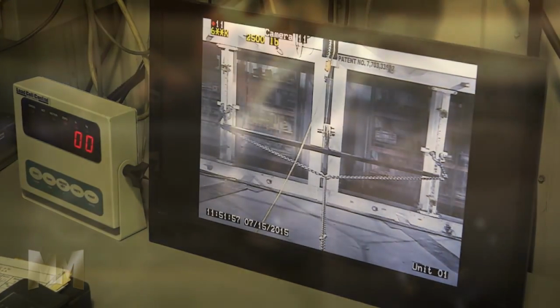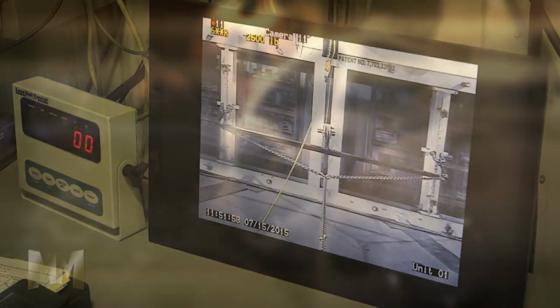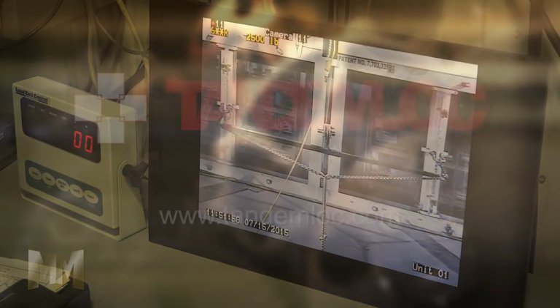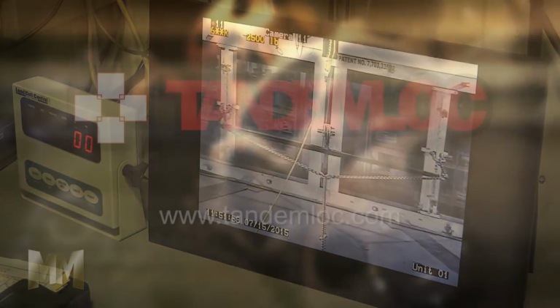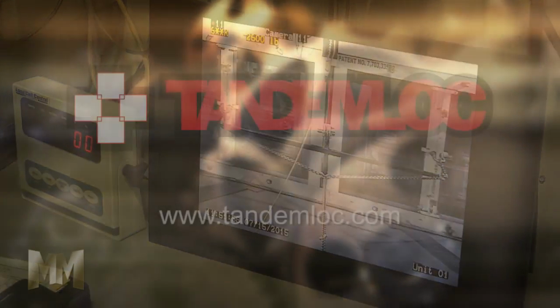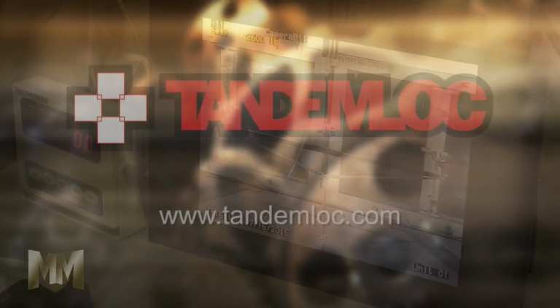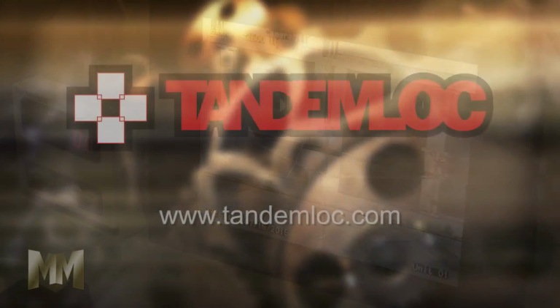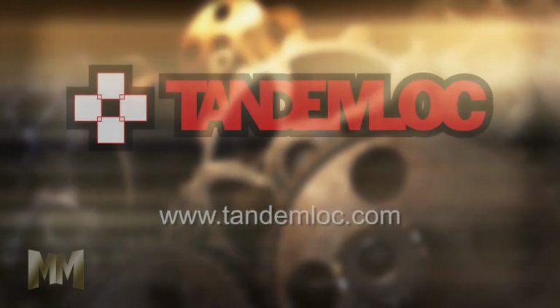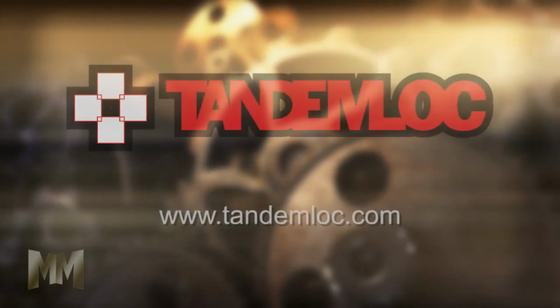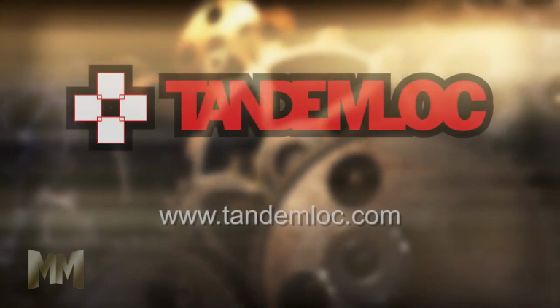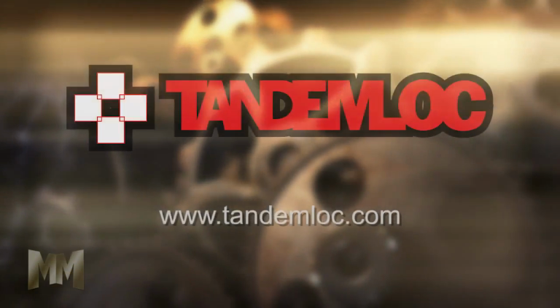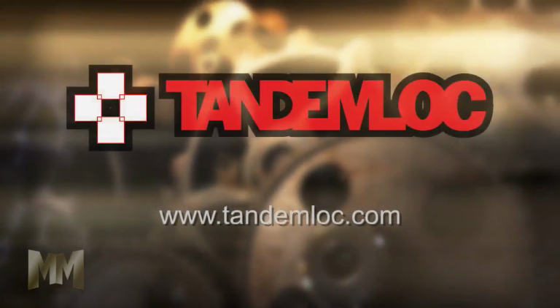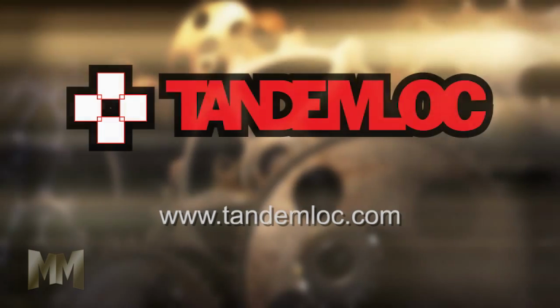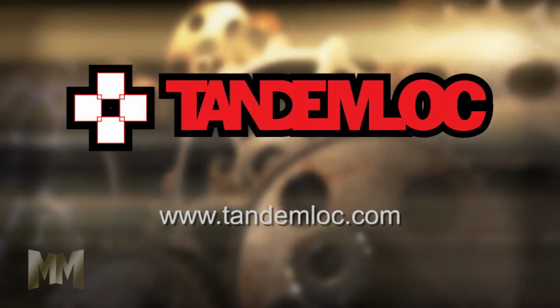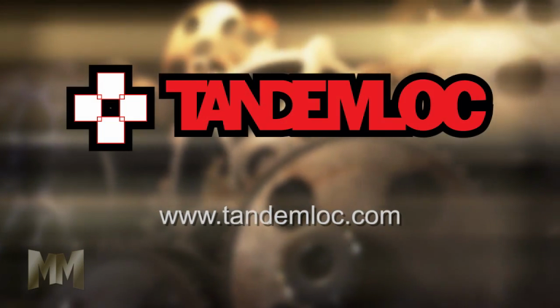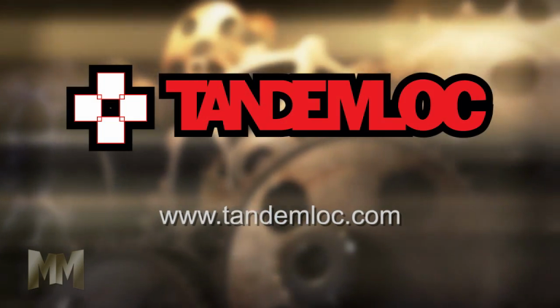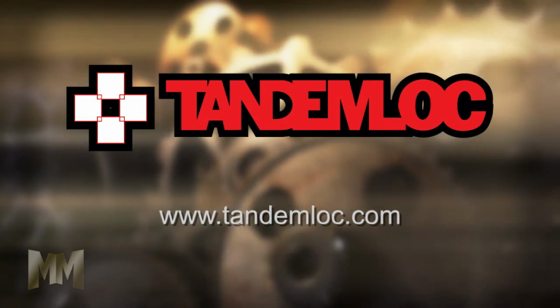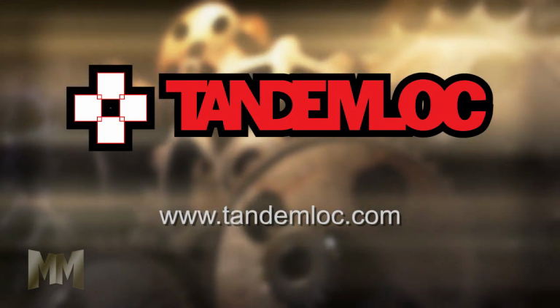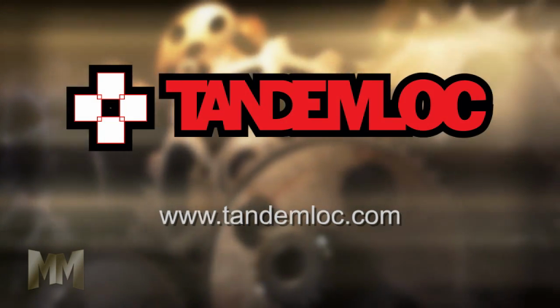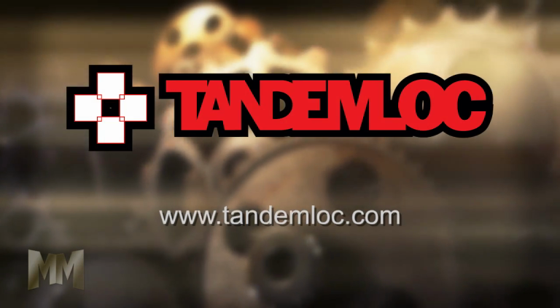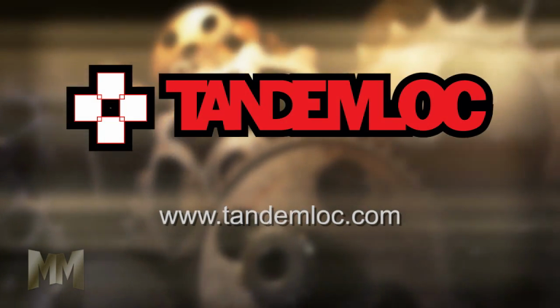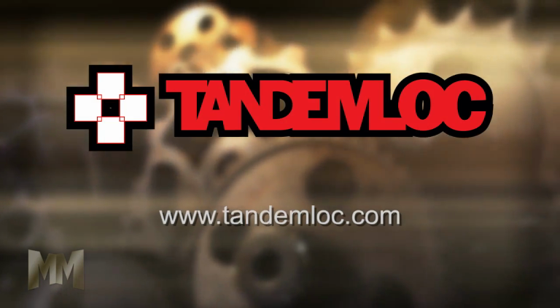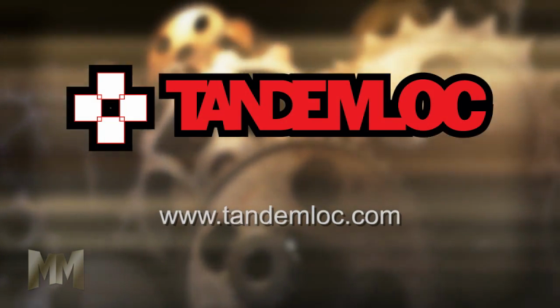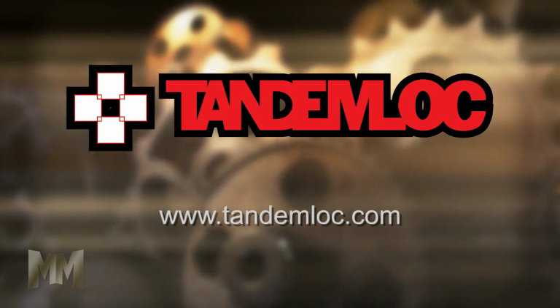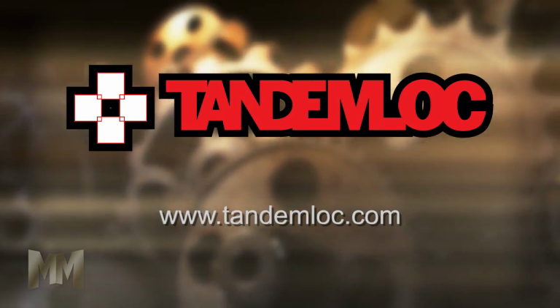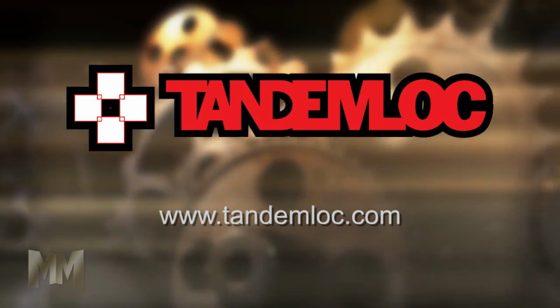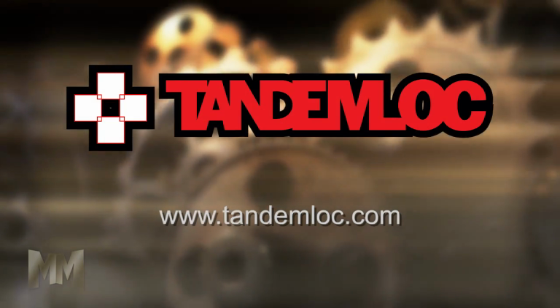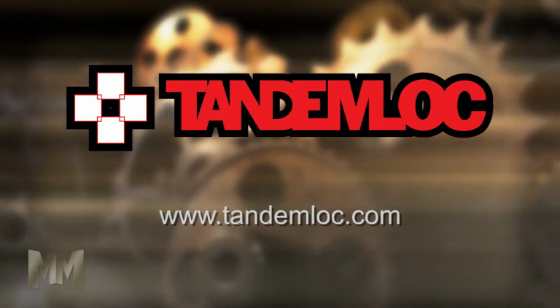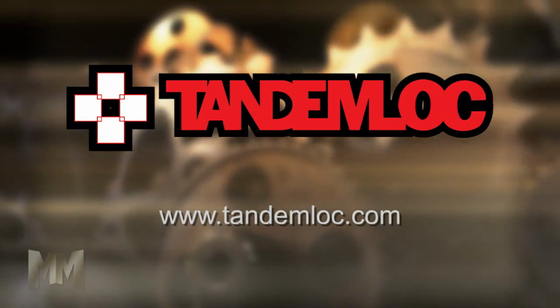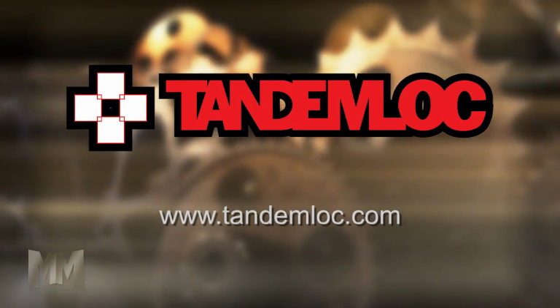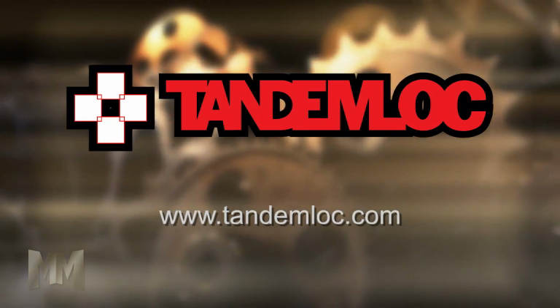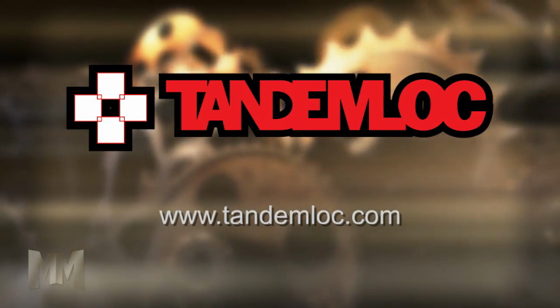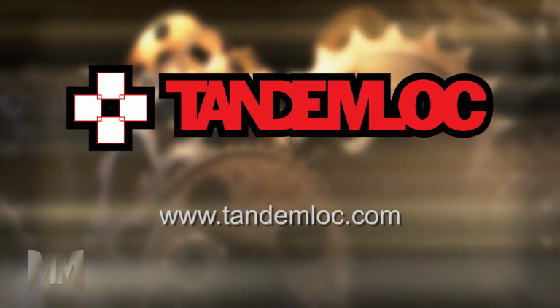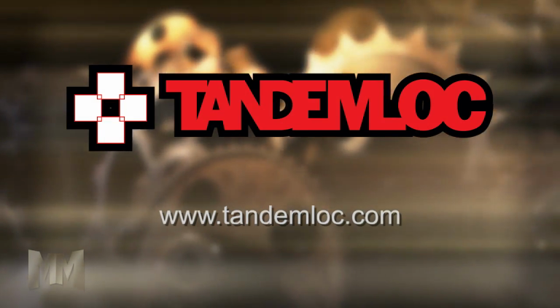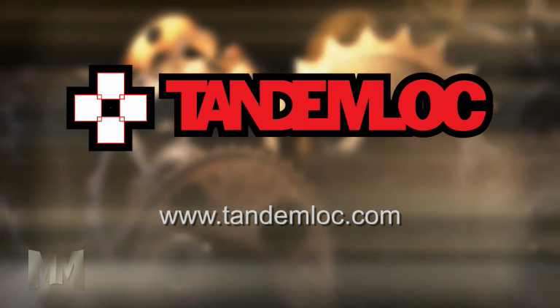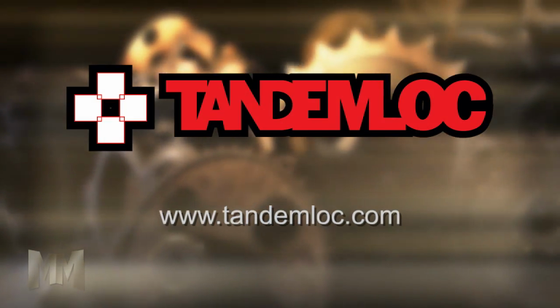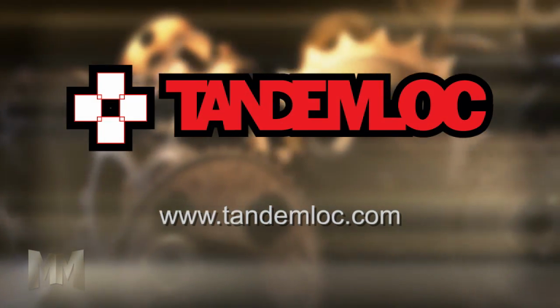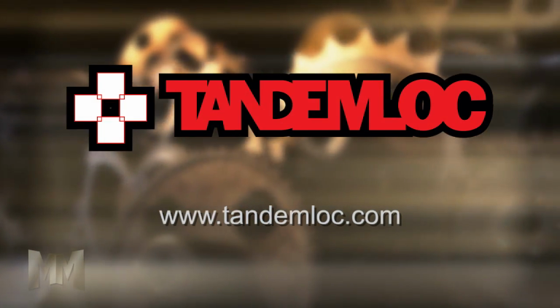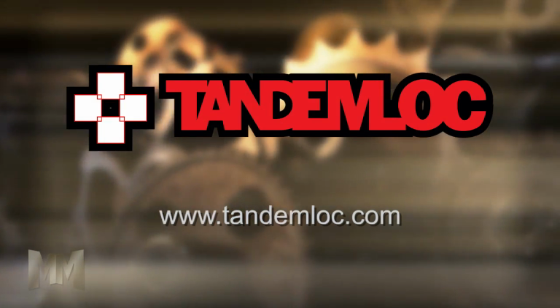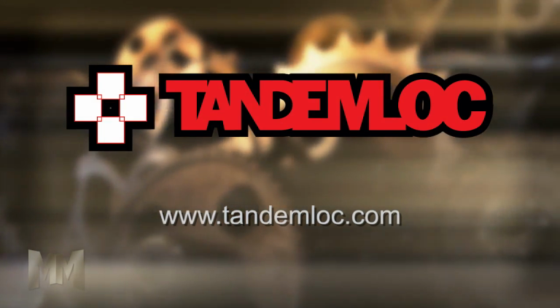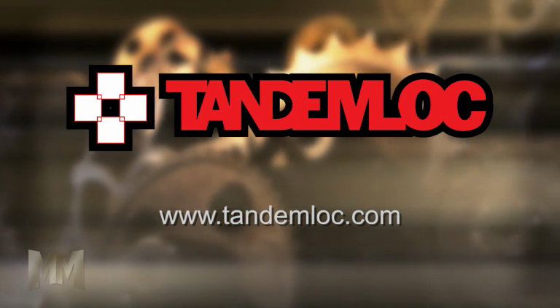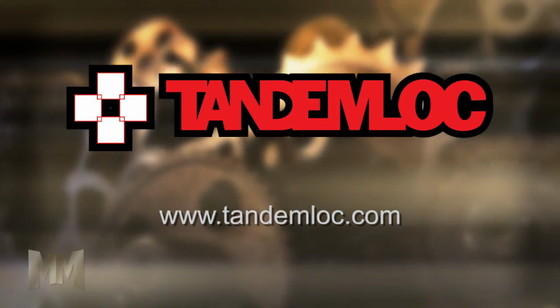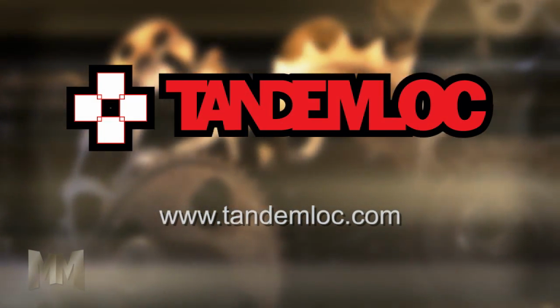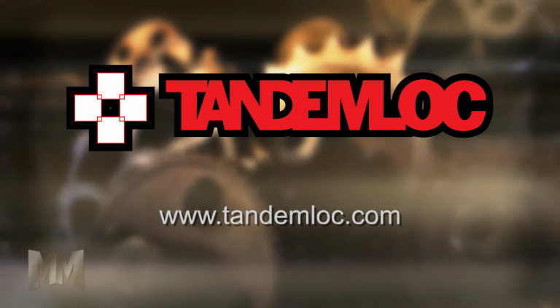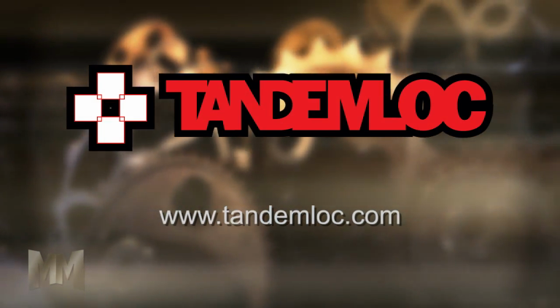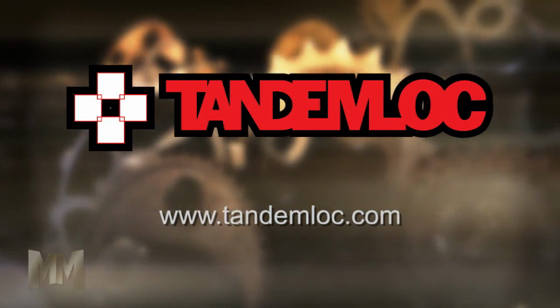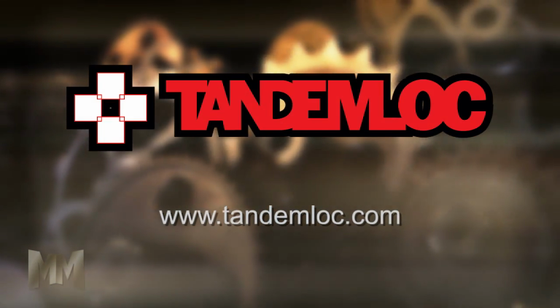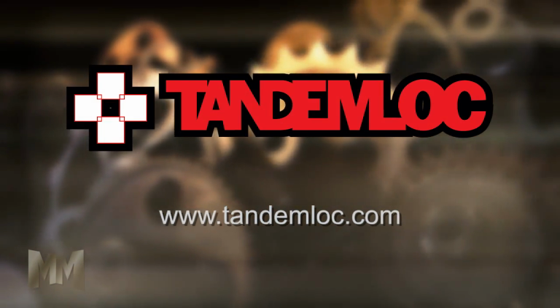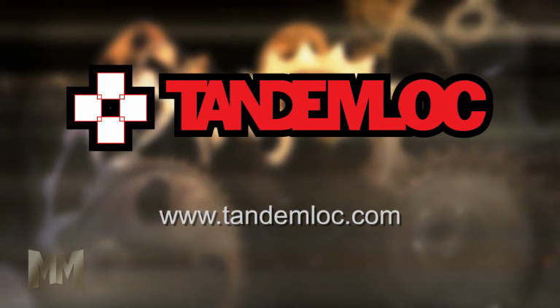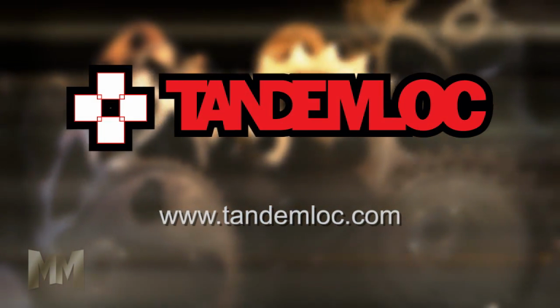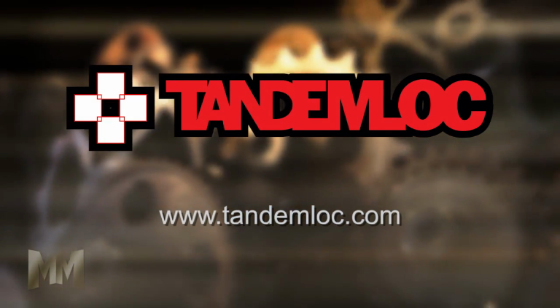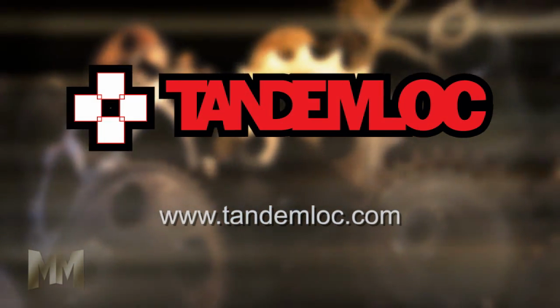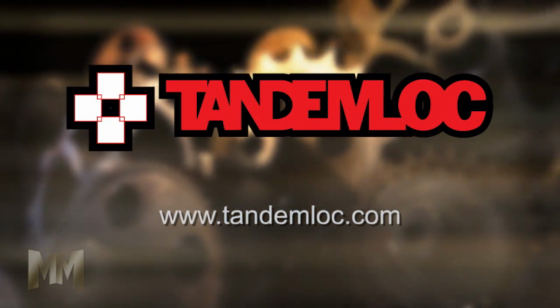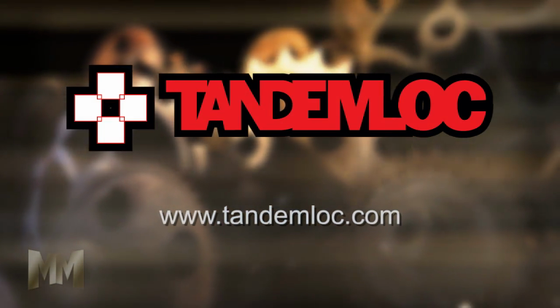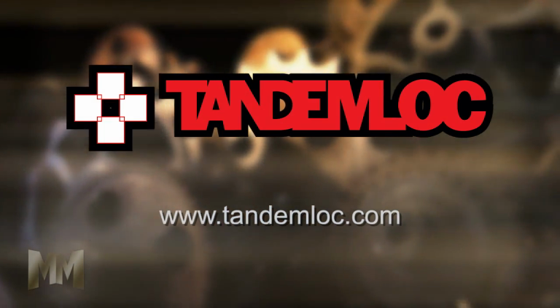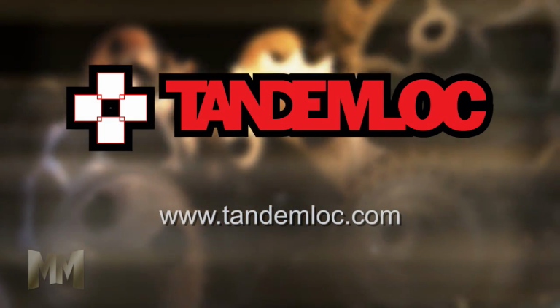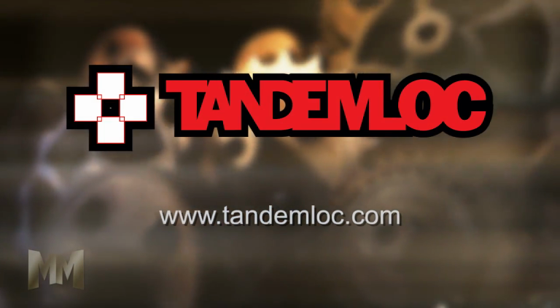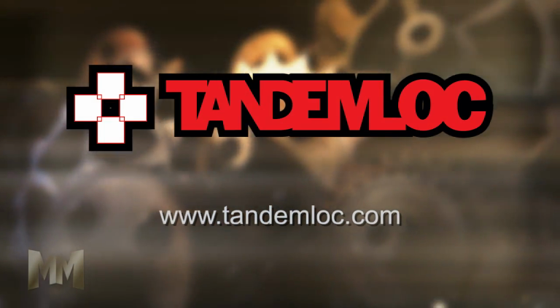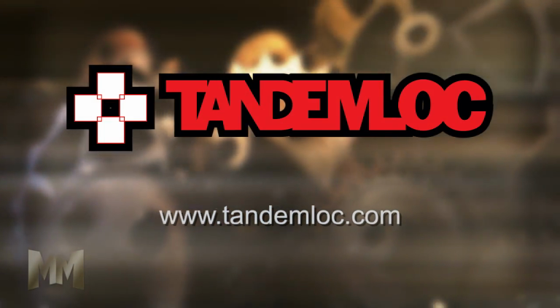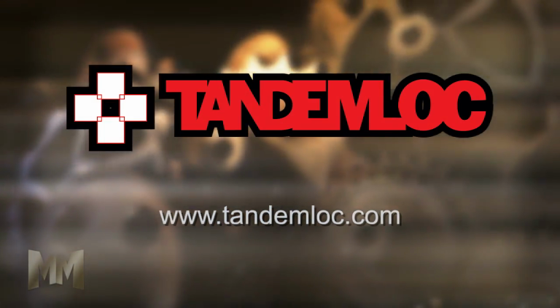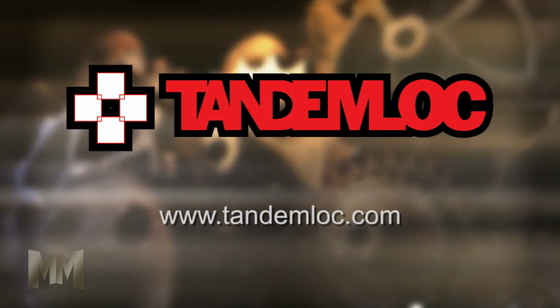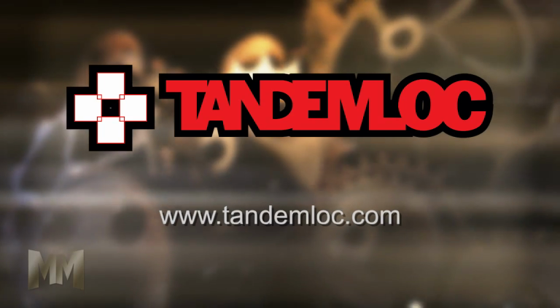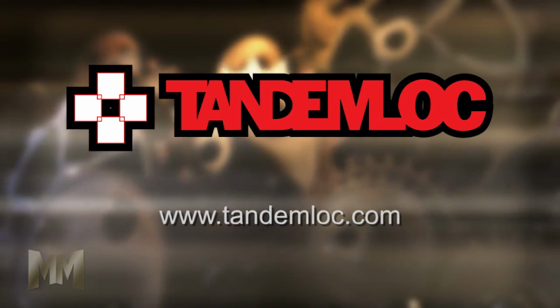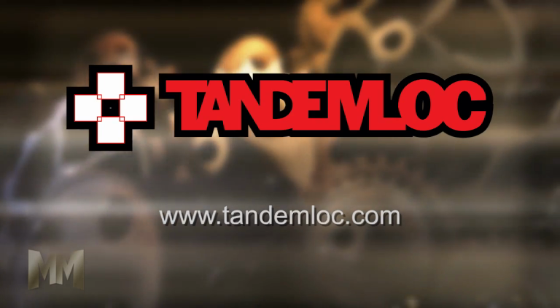Visit TandemLock.com to see its full line of products. This is John Criswell for Manufacturing Marvels.